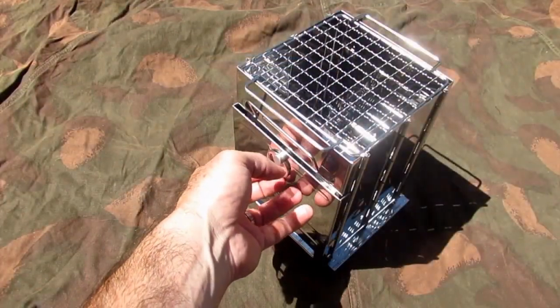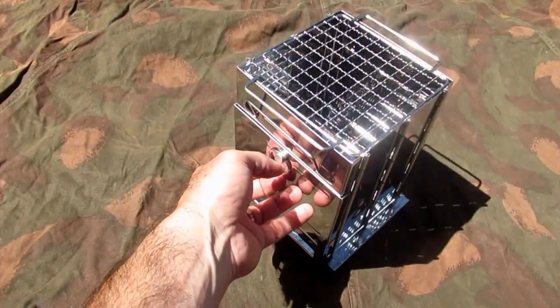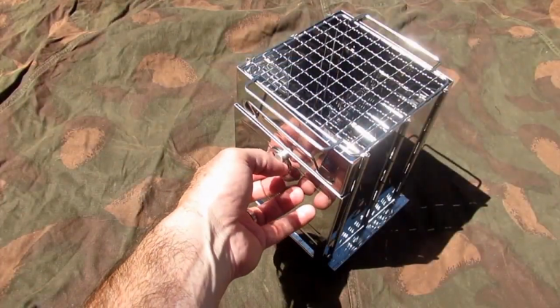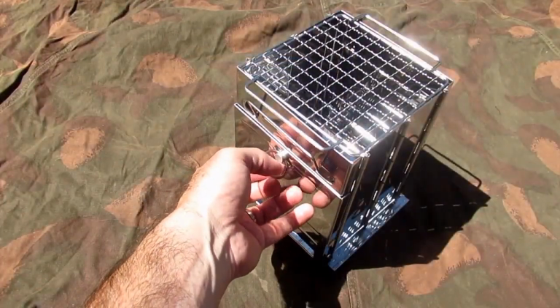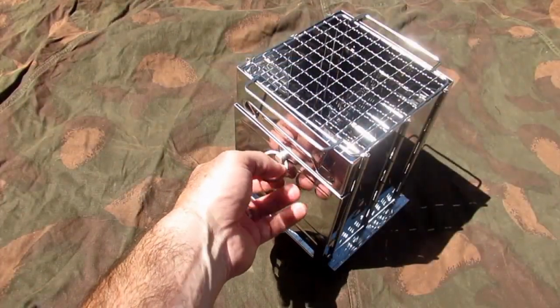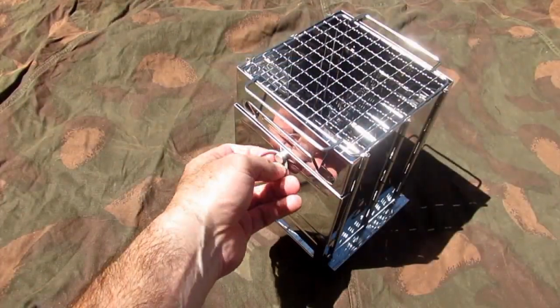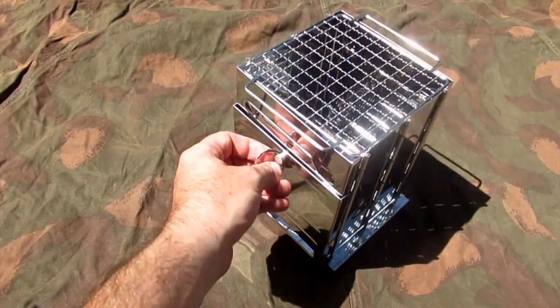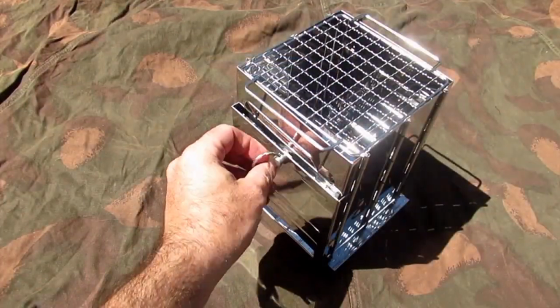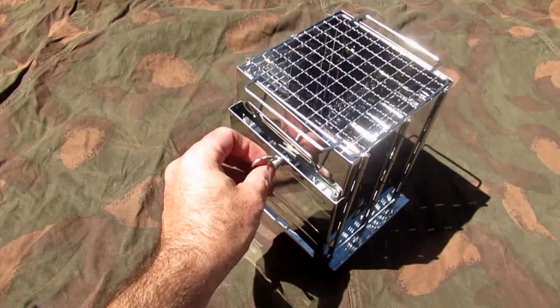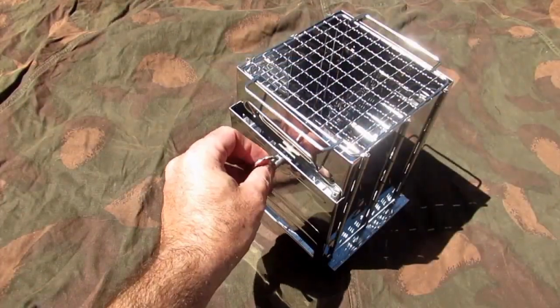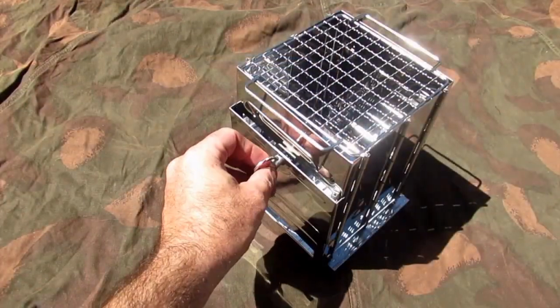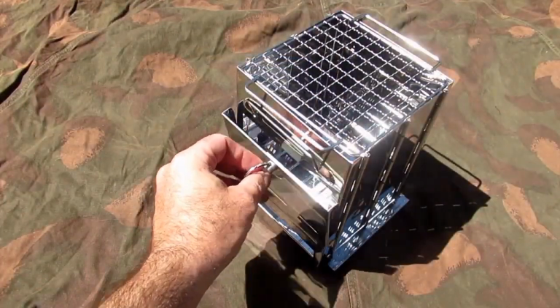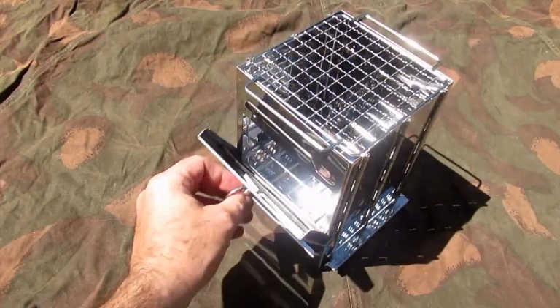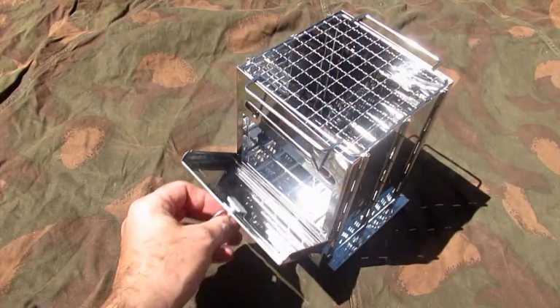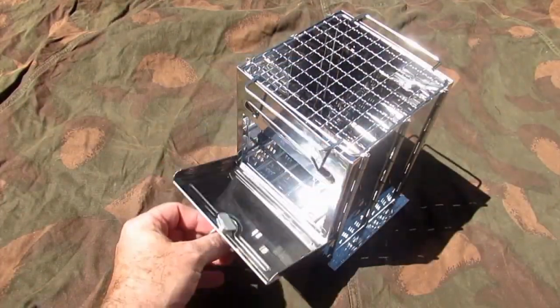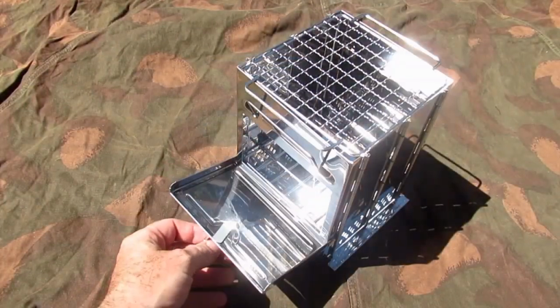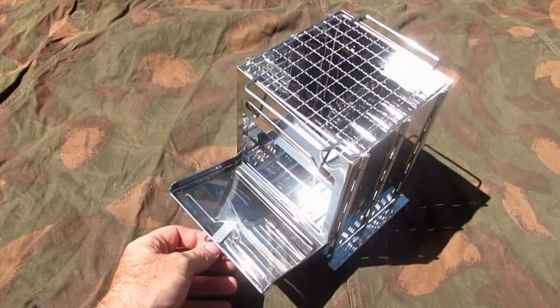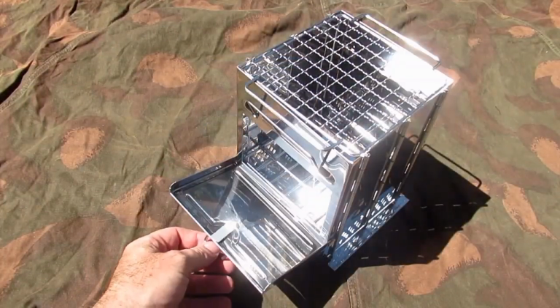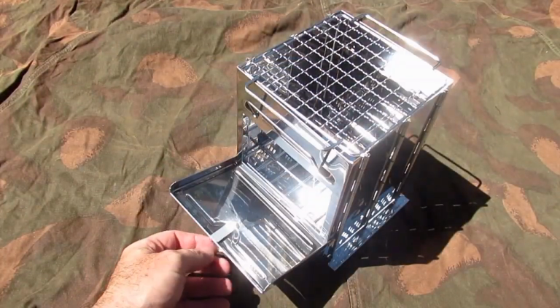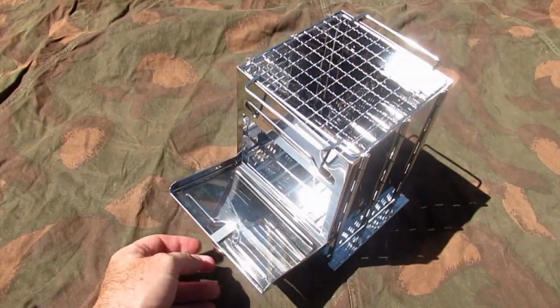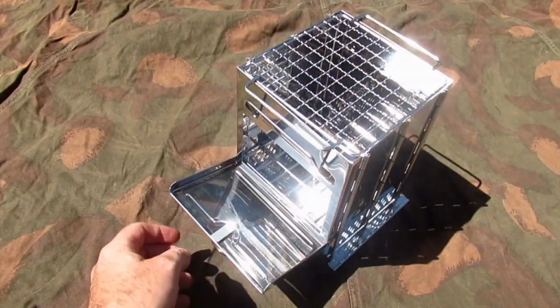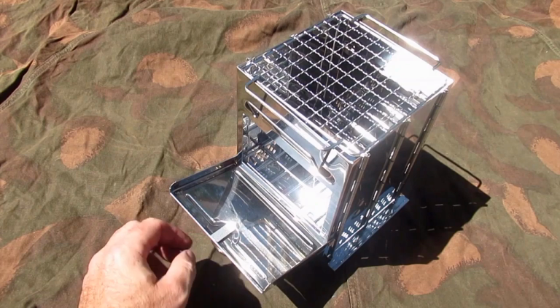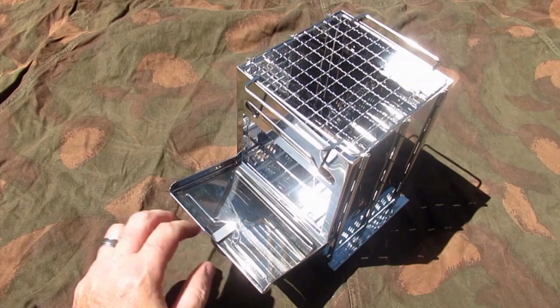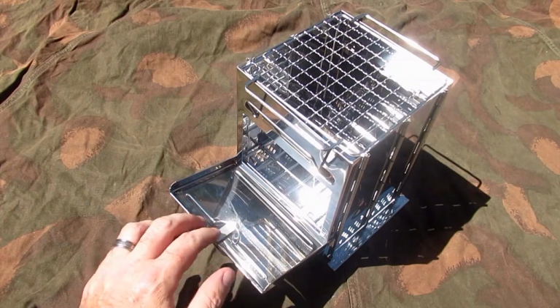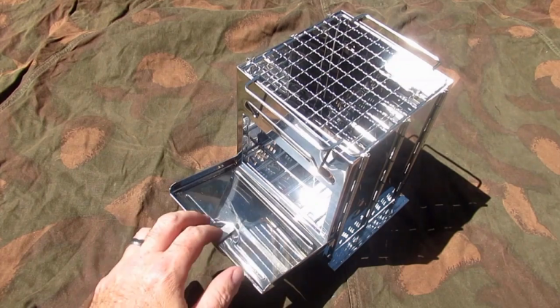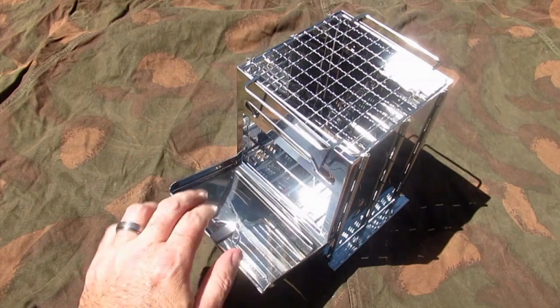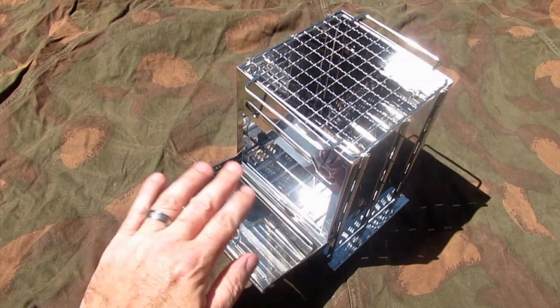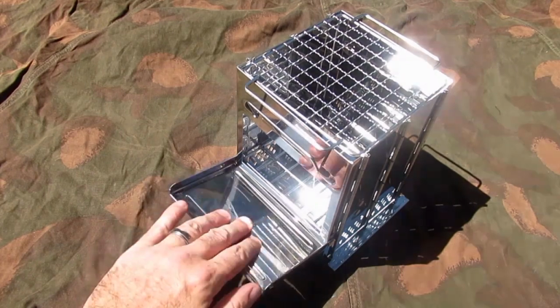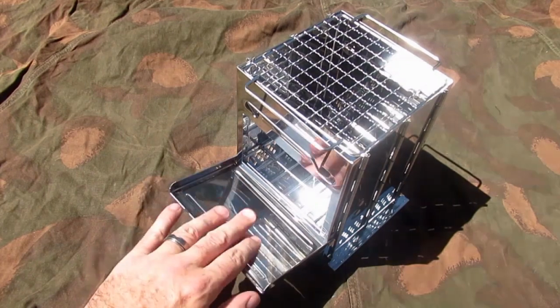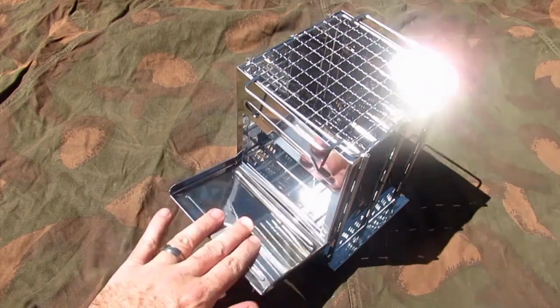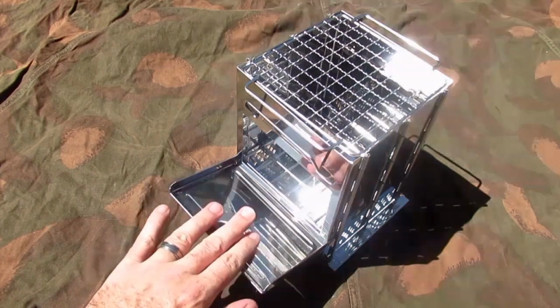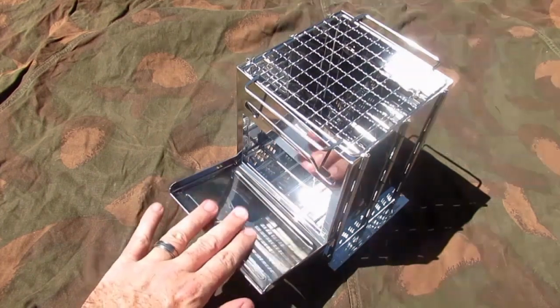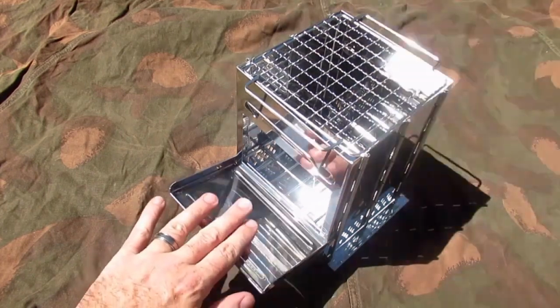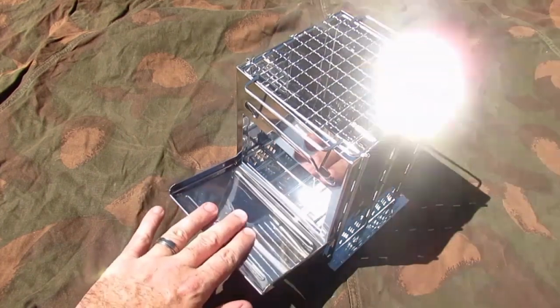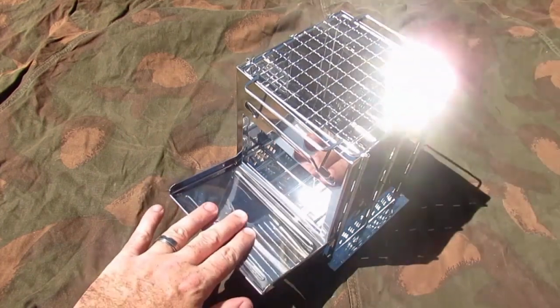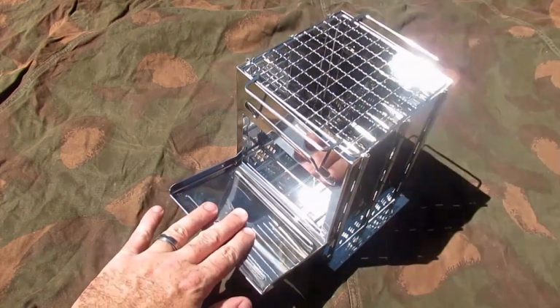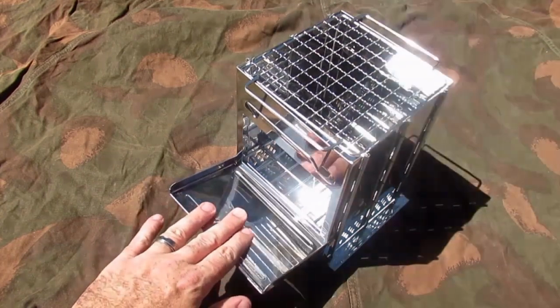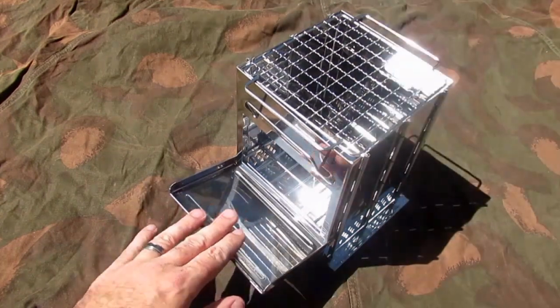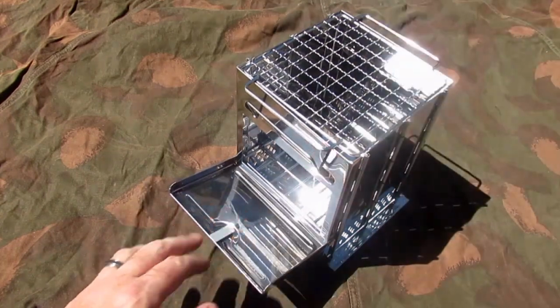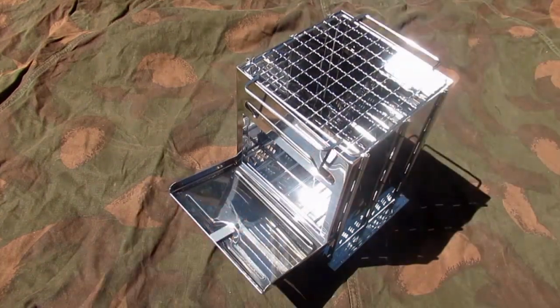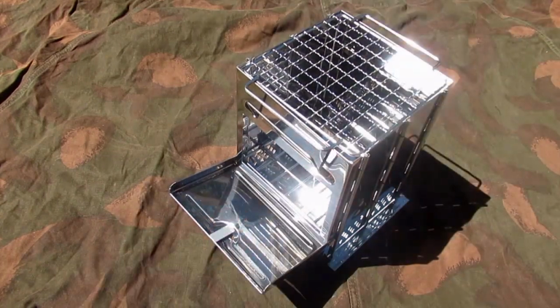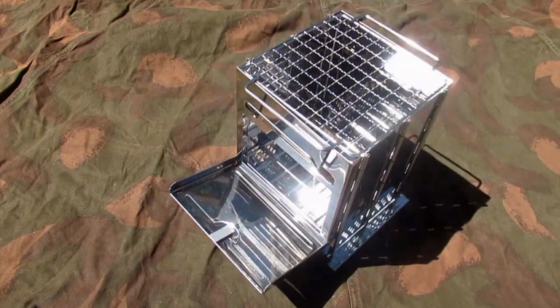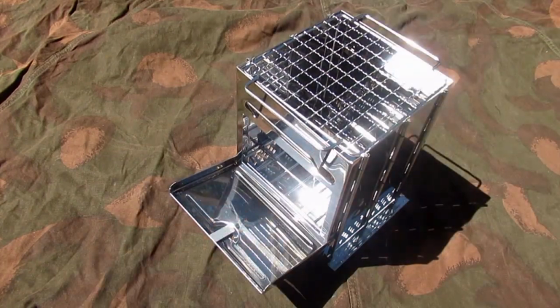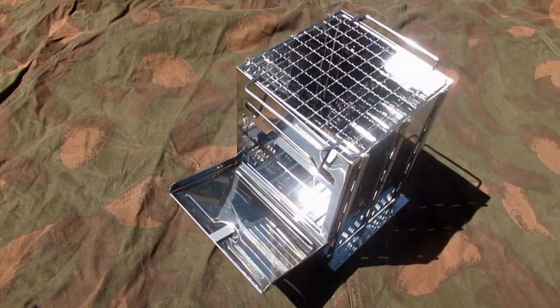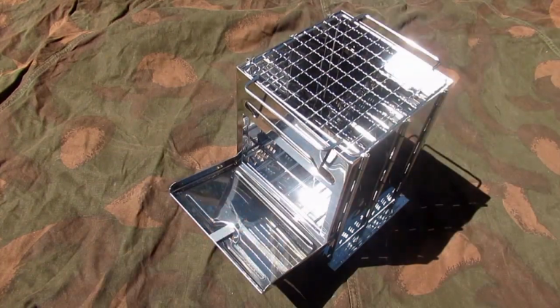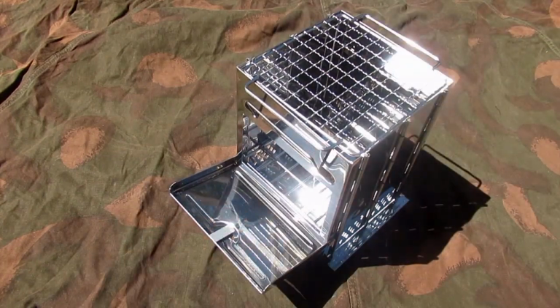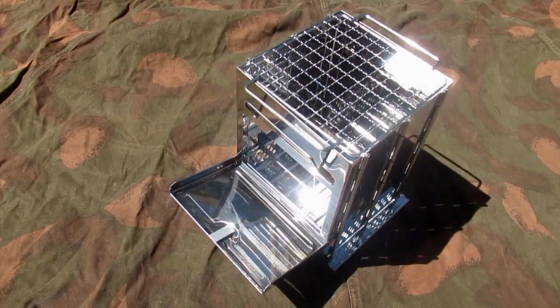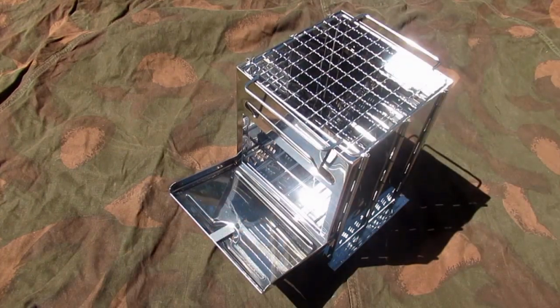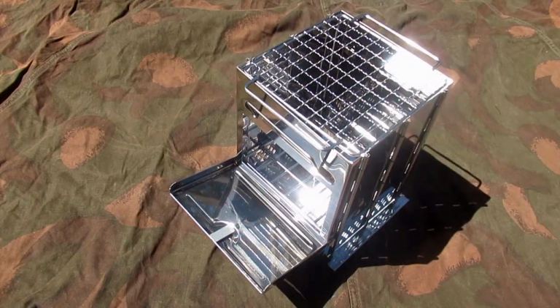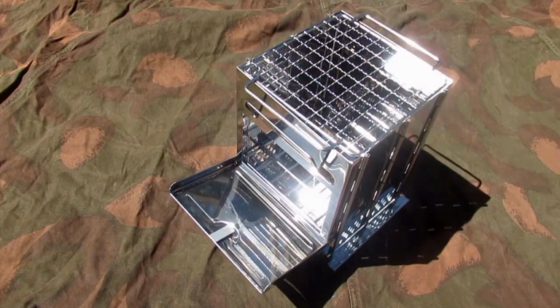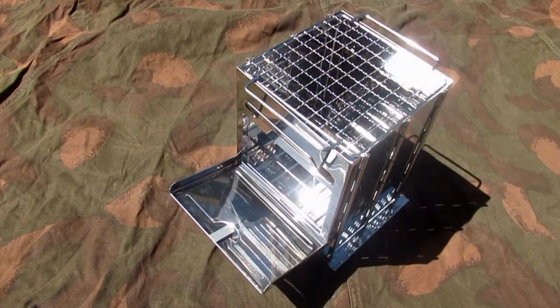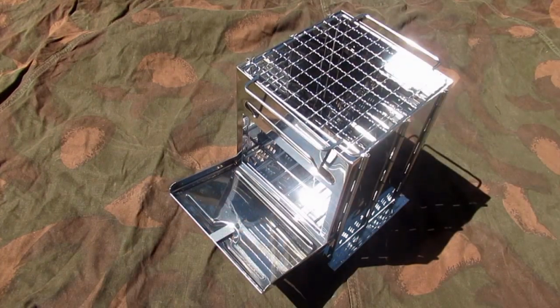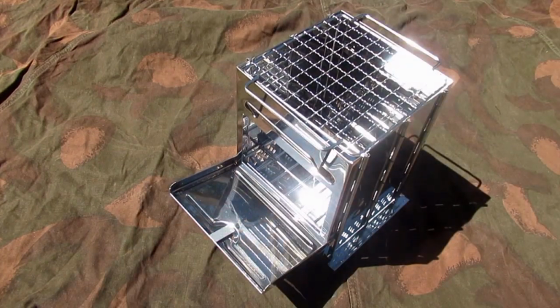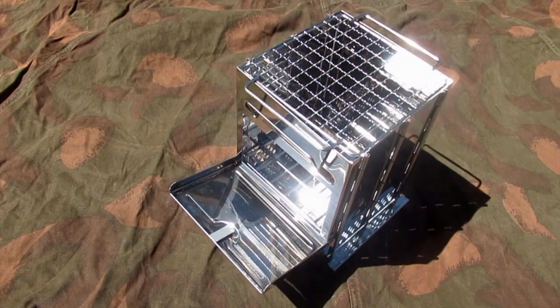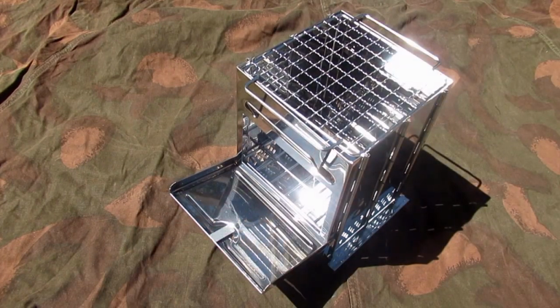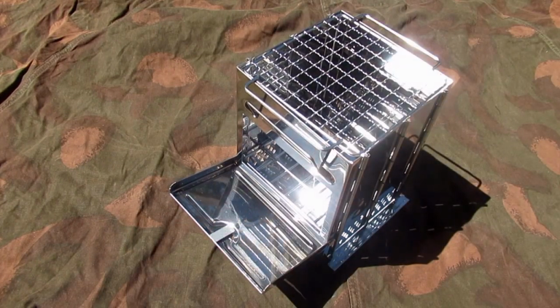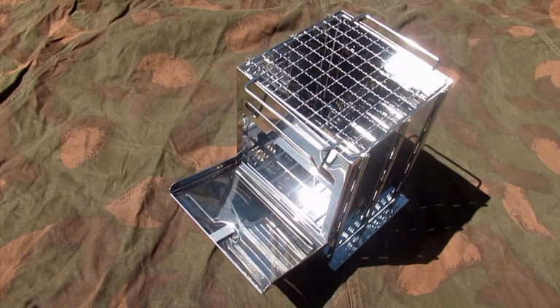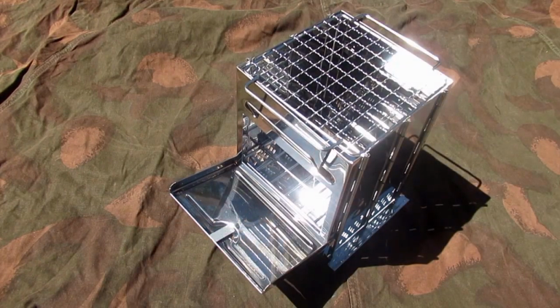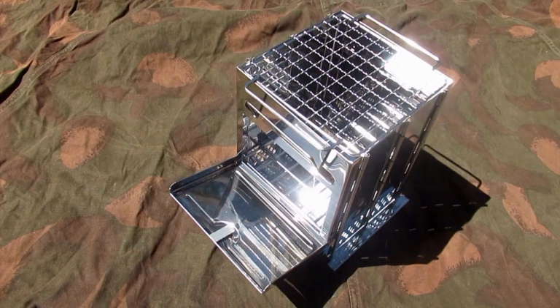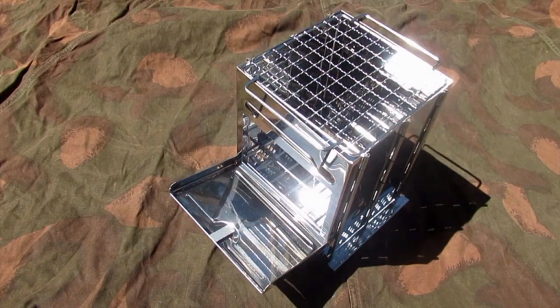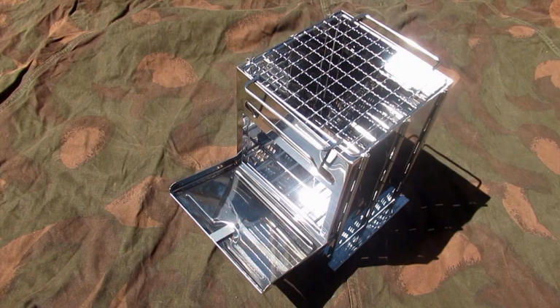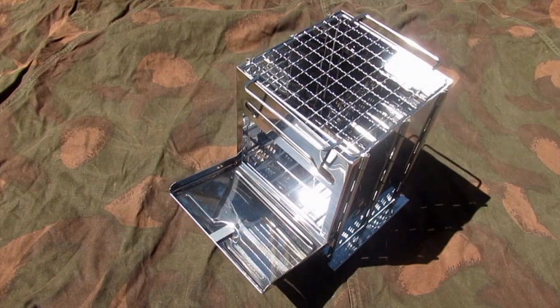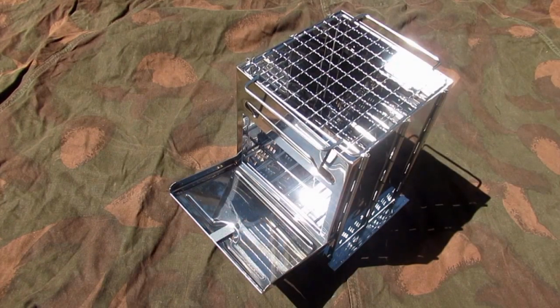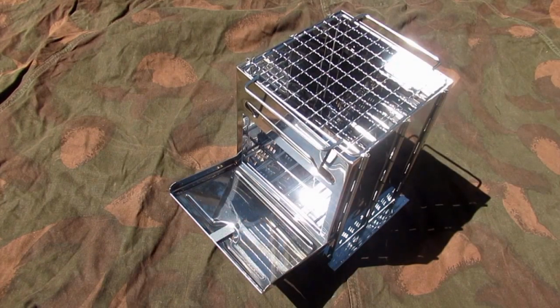You just twist this, drop it down, and you can feed straight in through there. The lid you can actually balance the sticks on, which is pretty good.